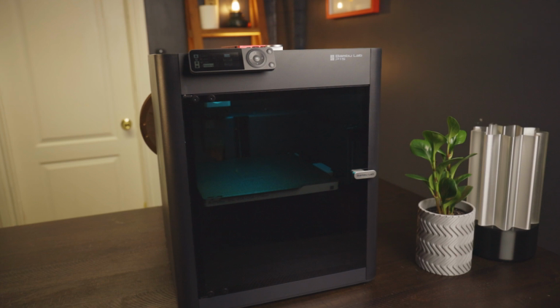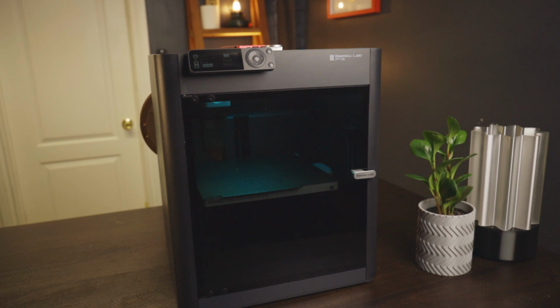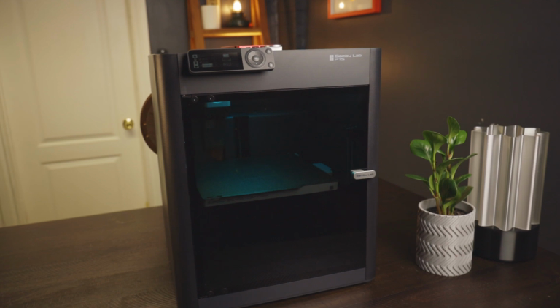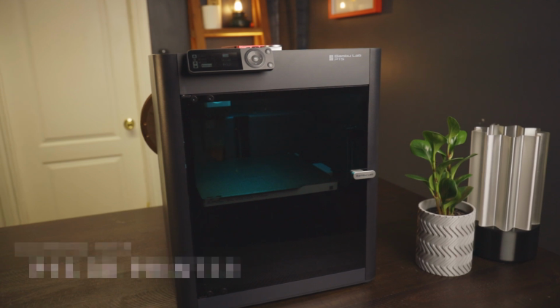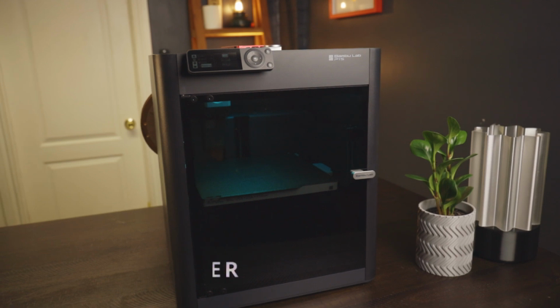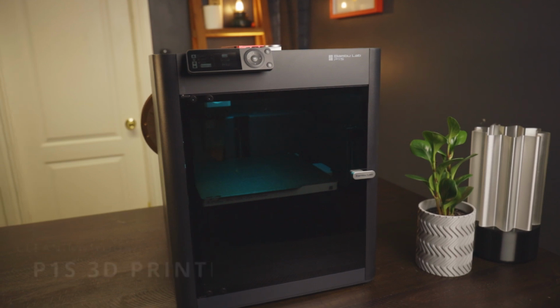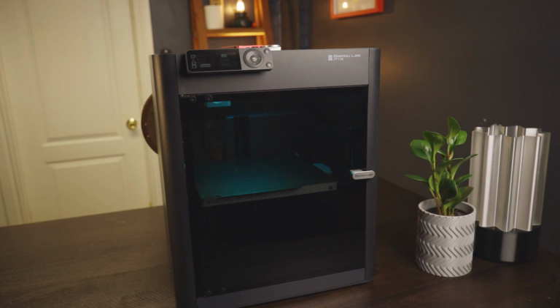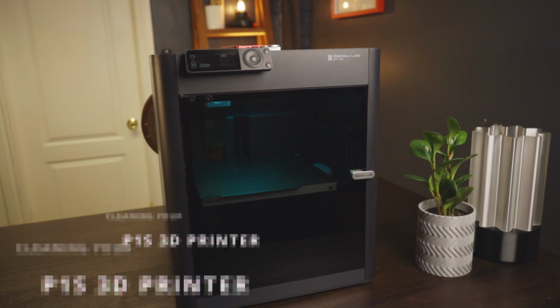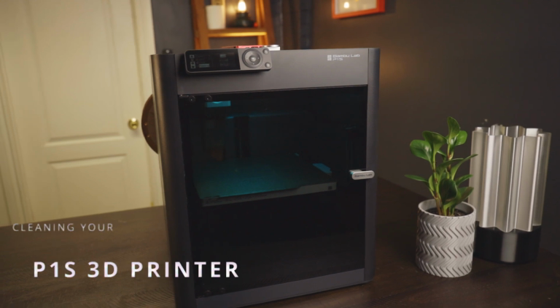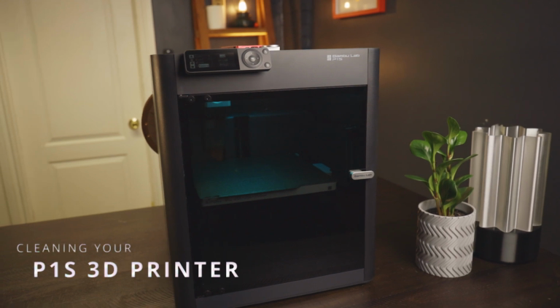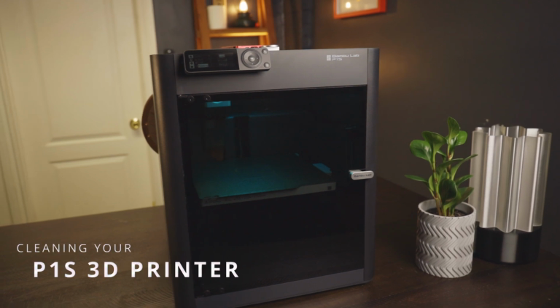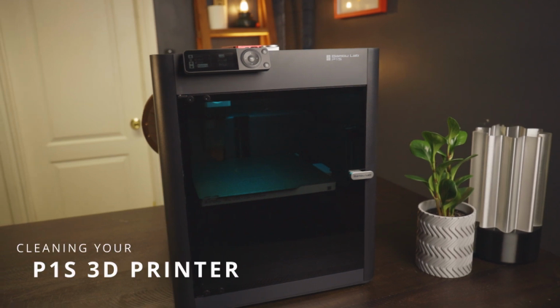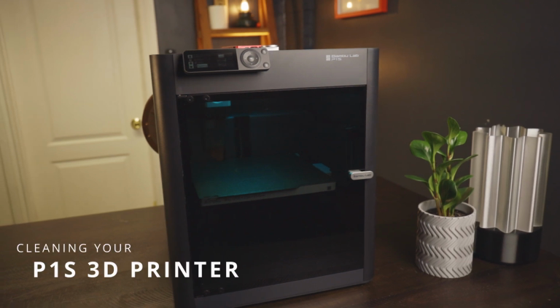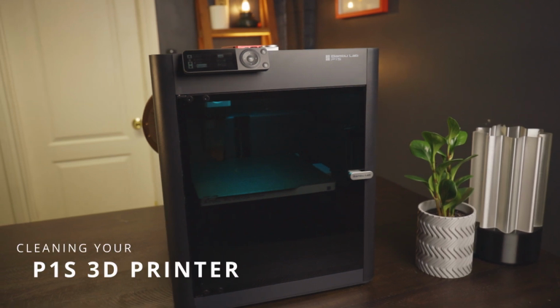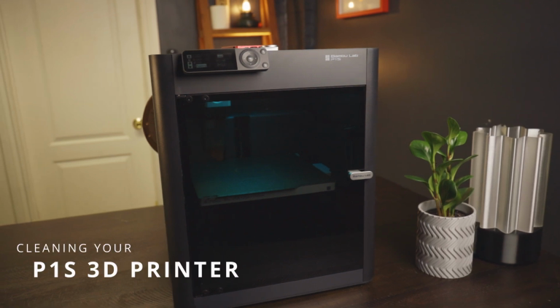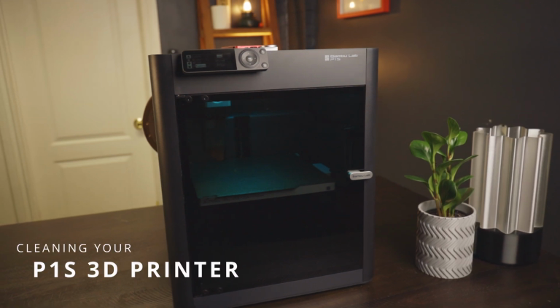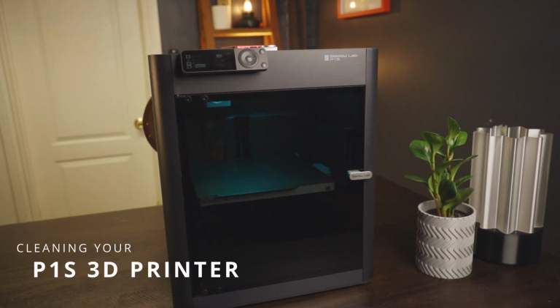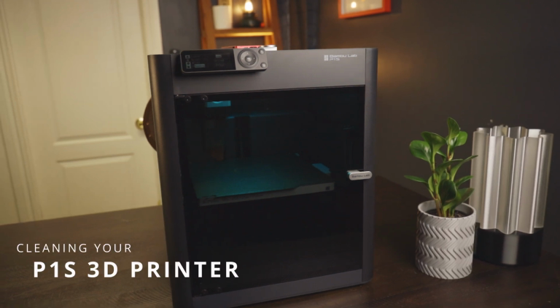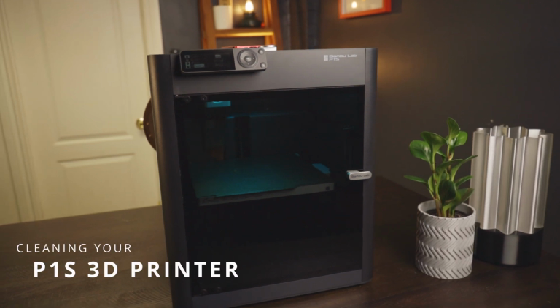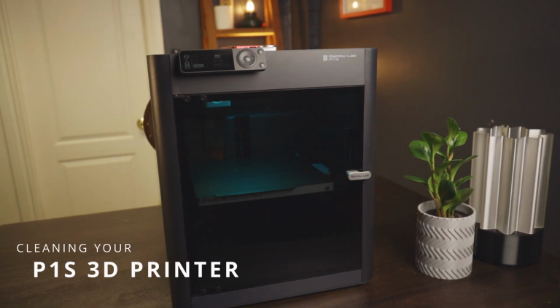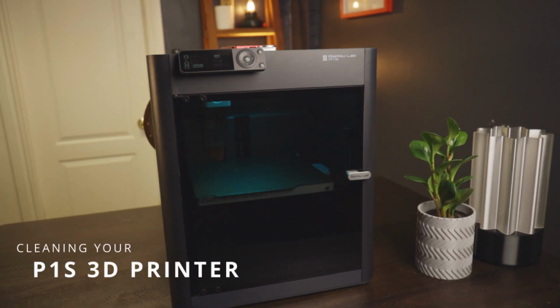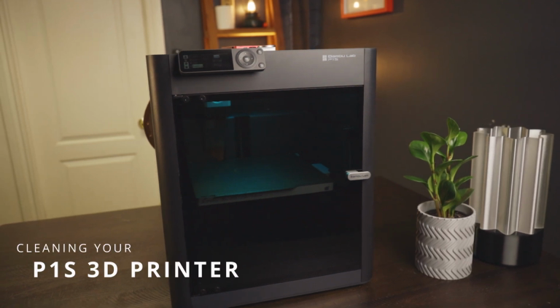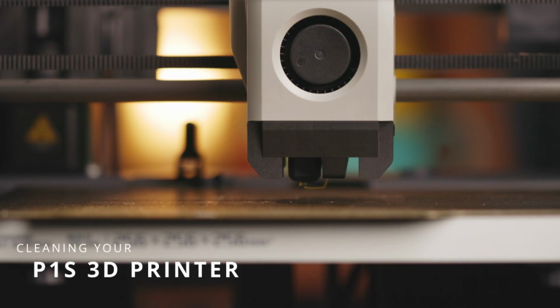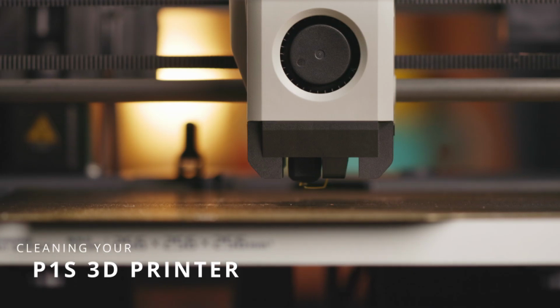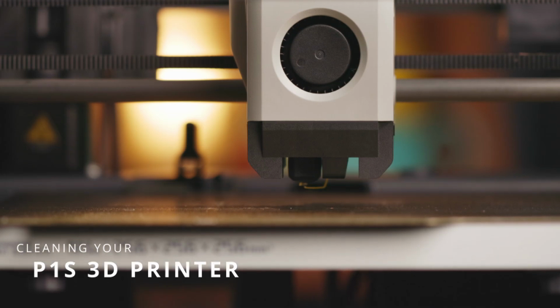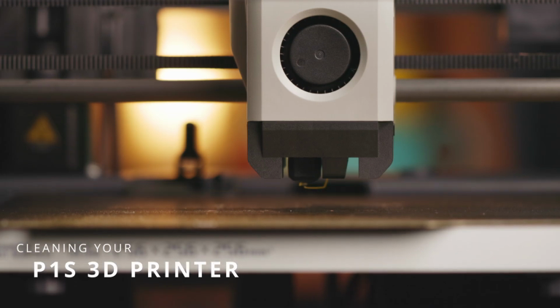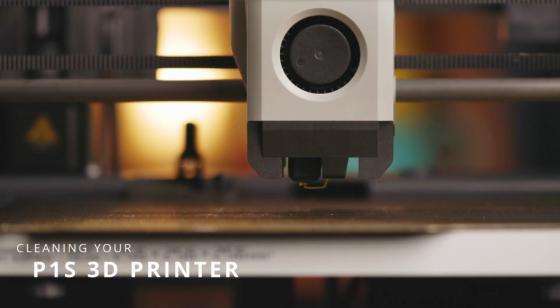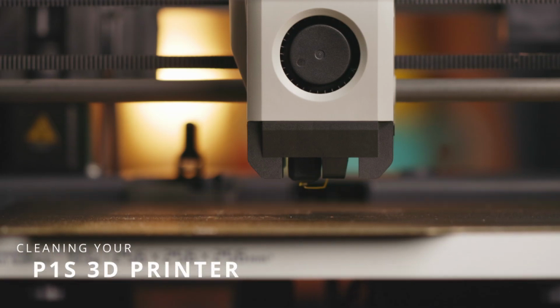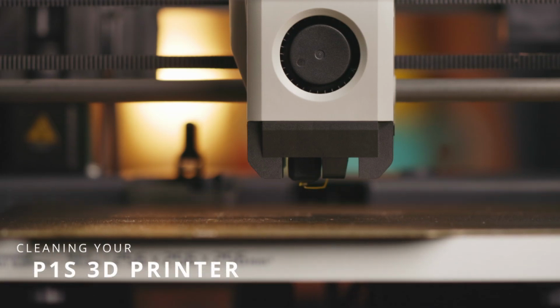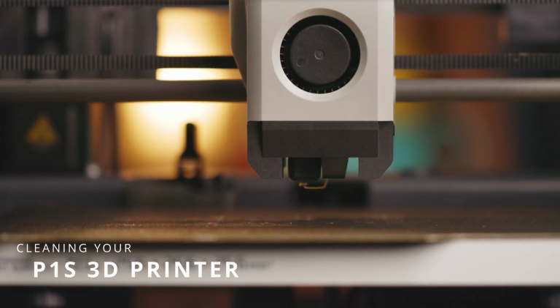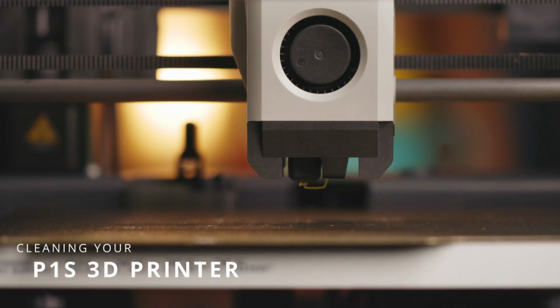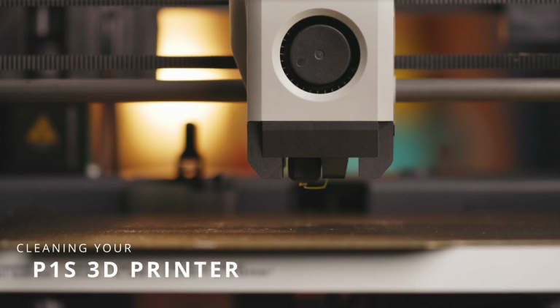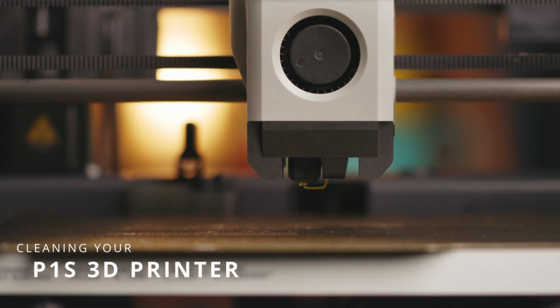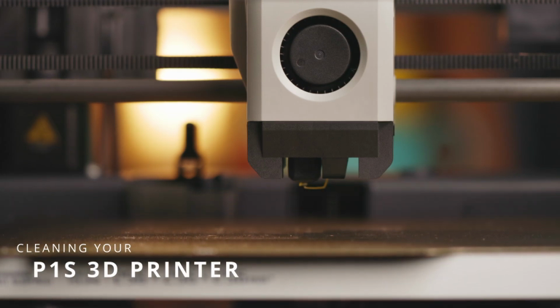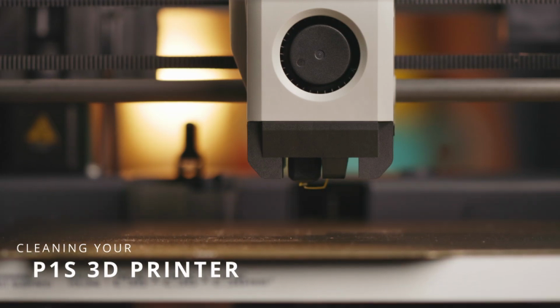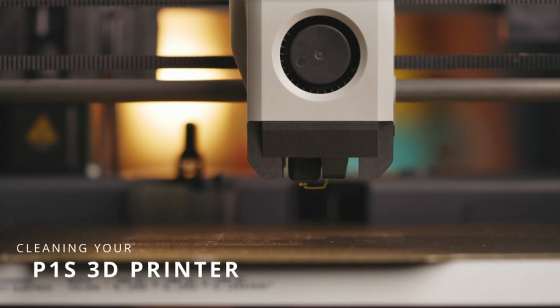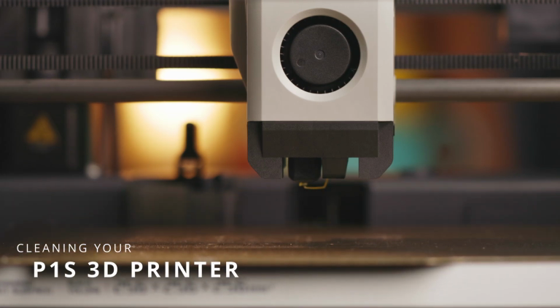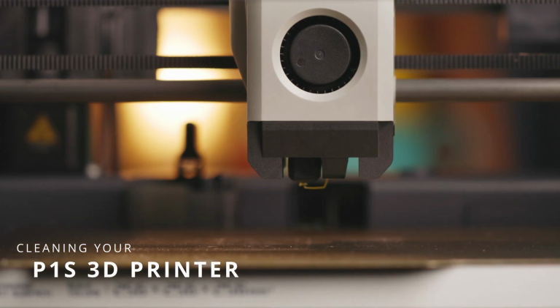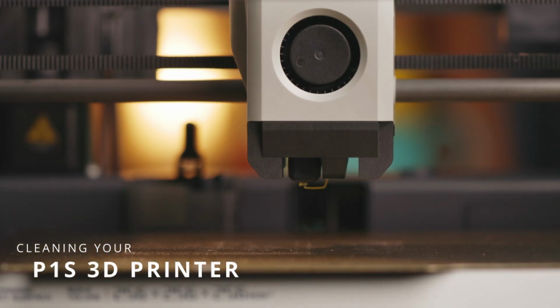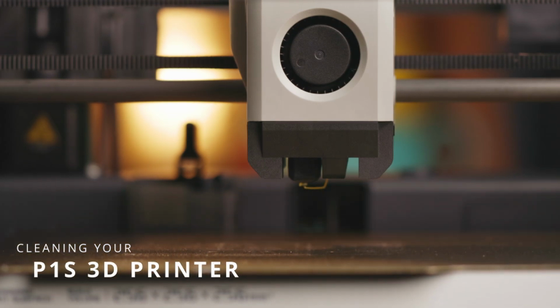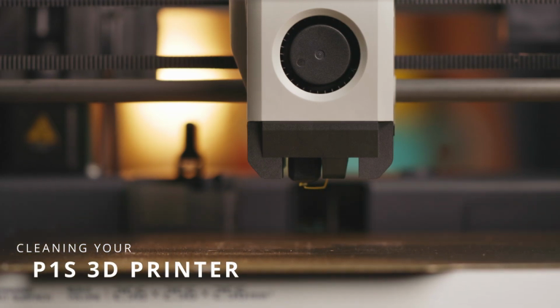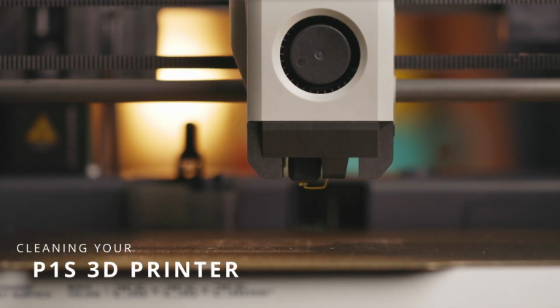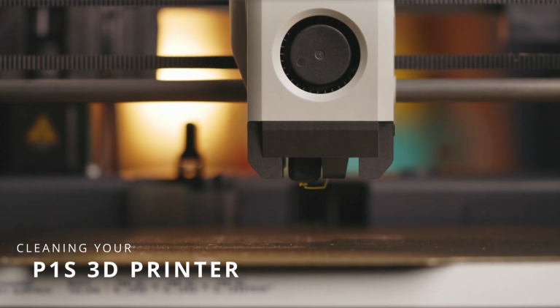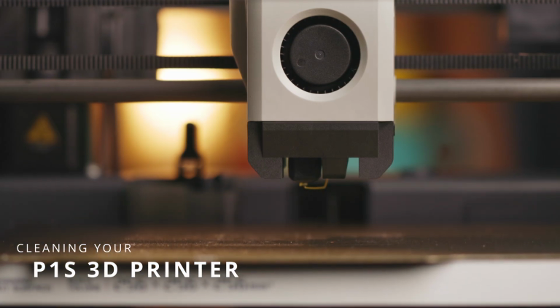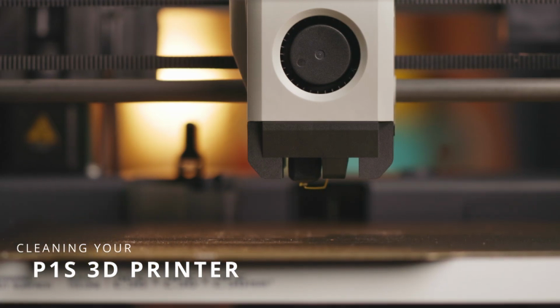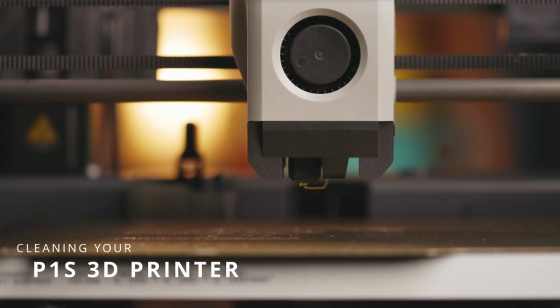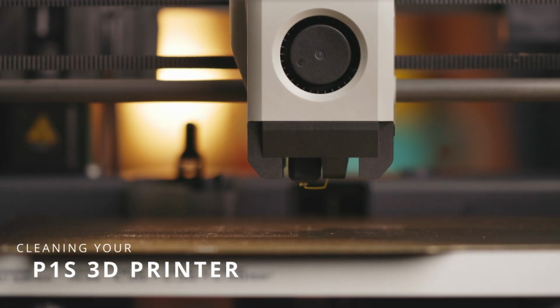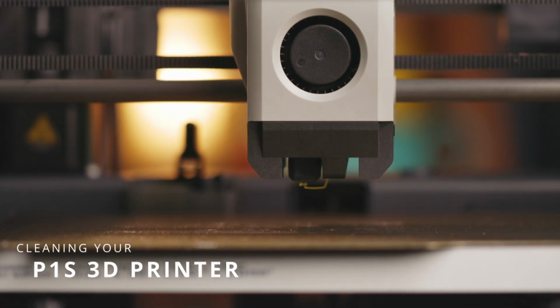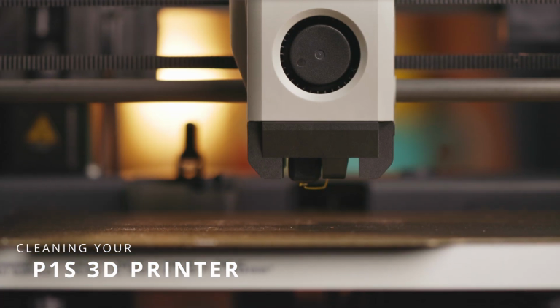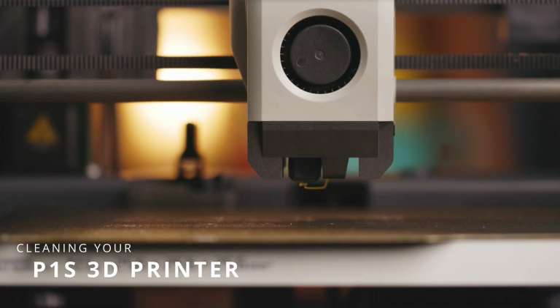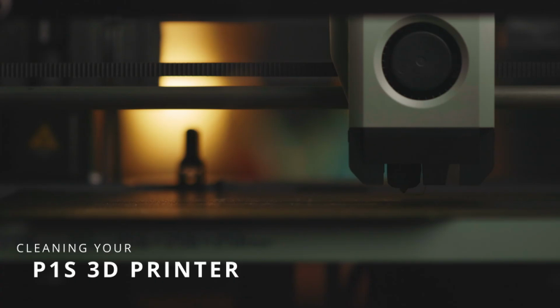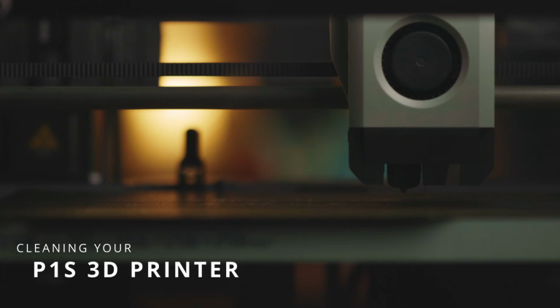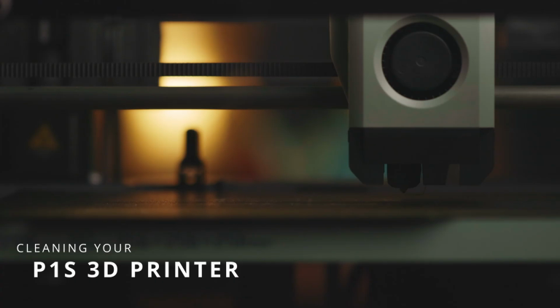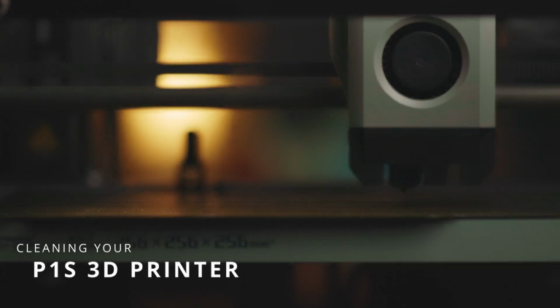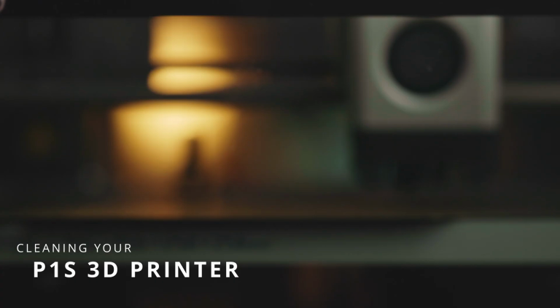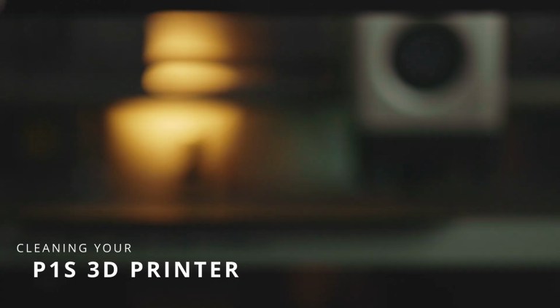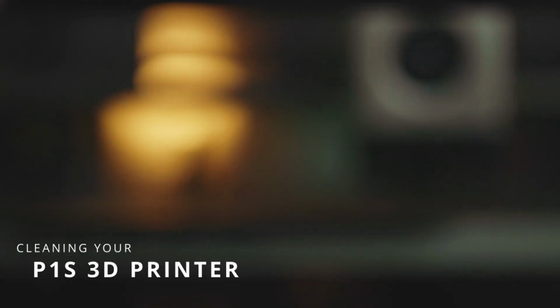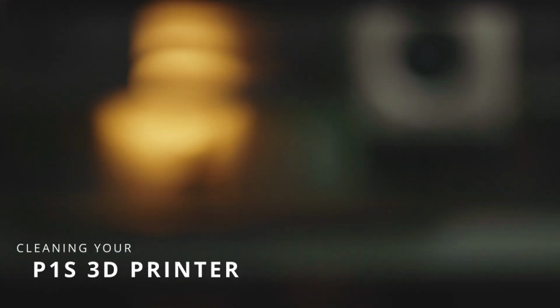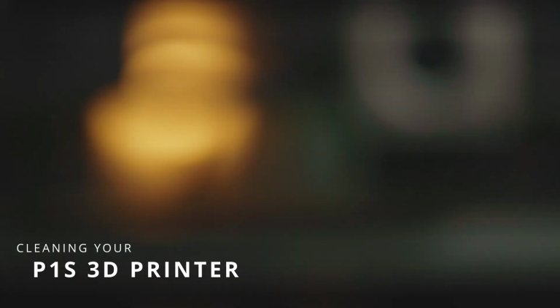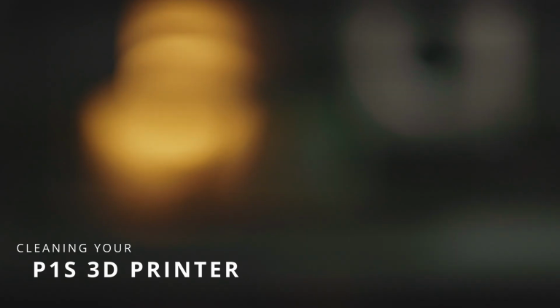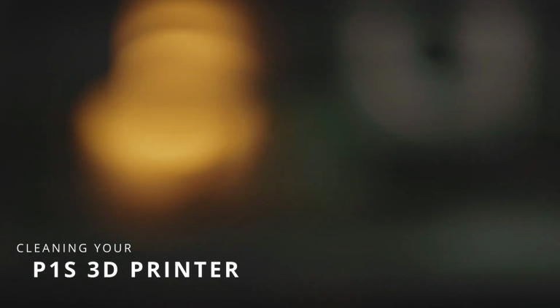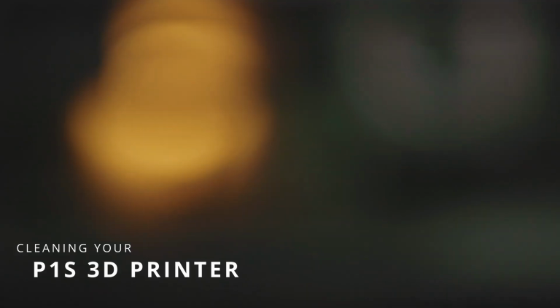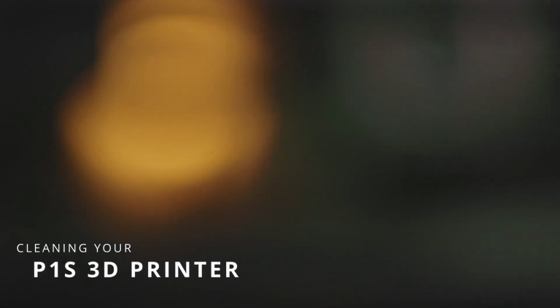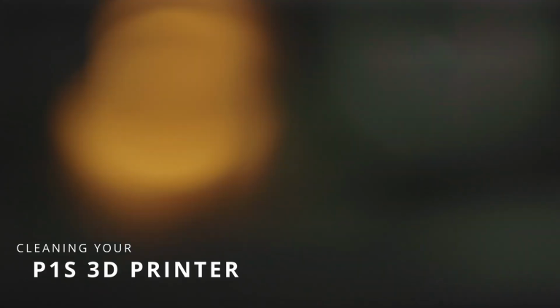Today we're diving into a simple multi-step process to give your 3D printer the deep clean it deserves.